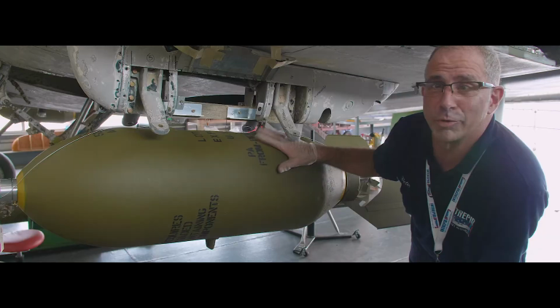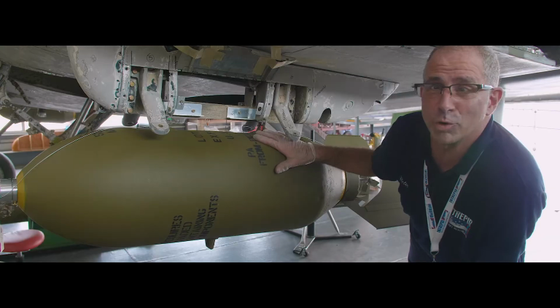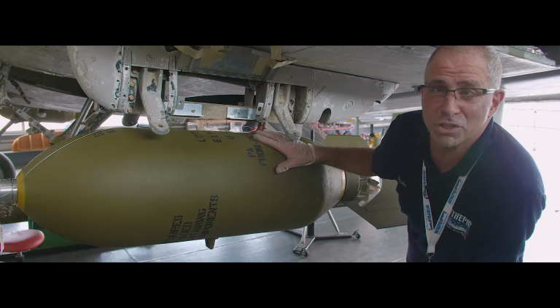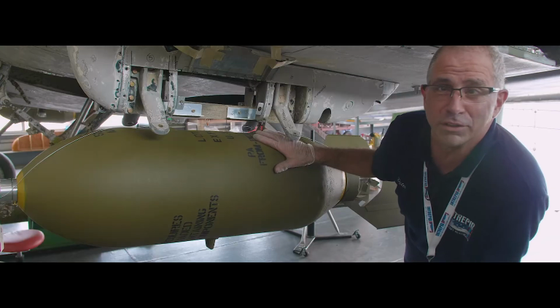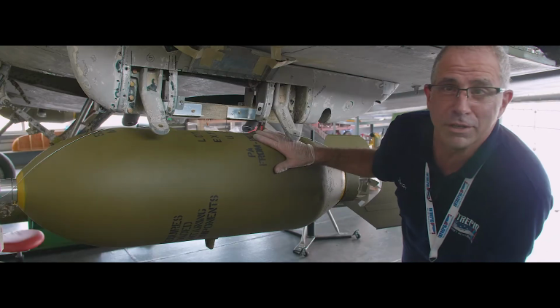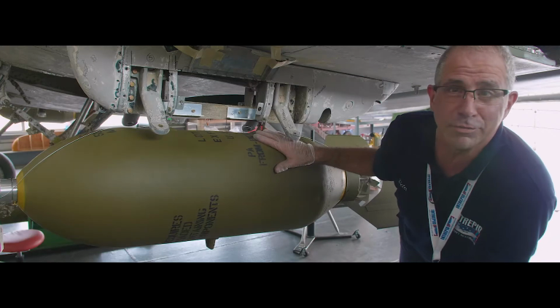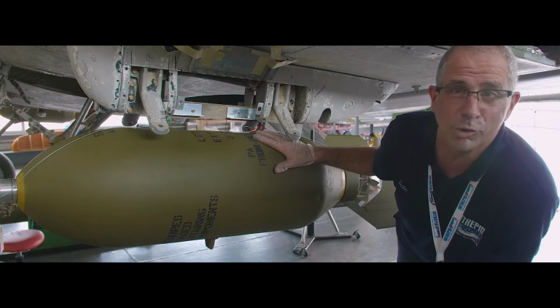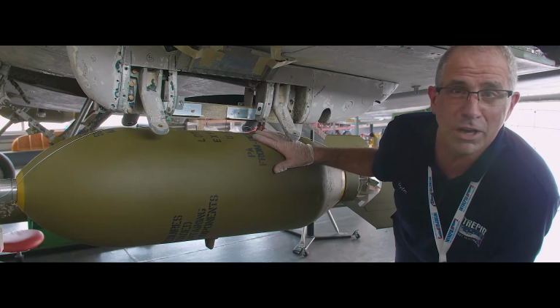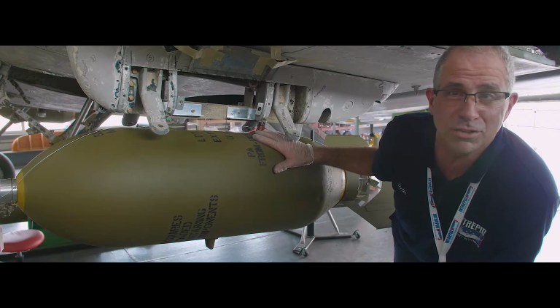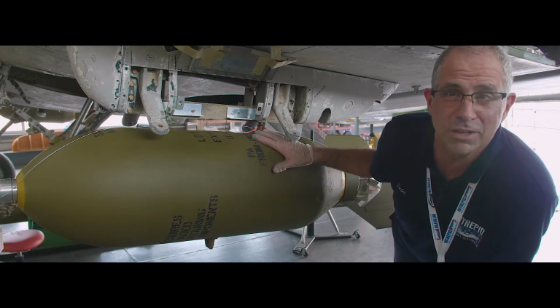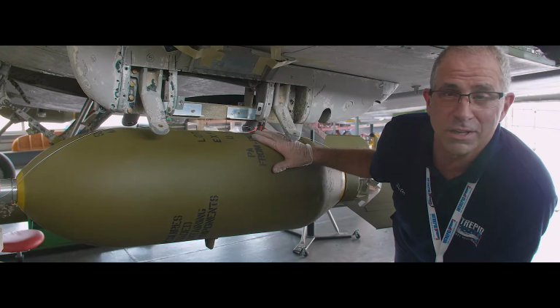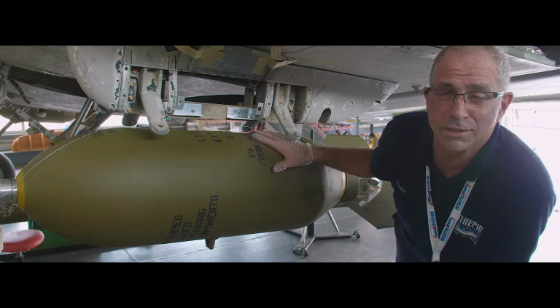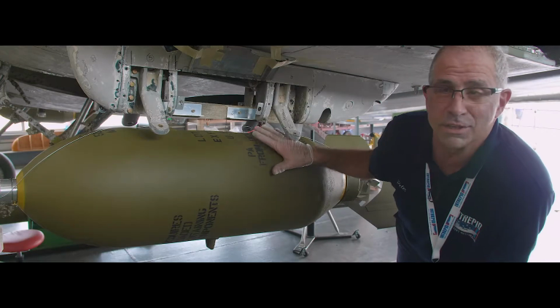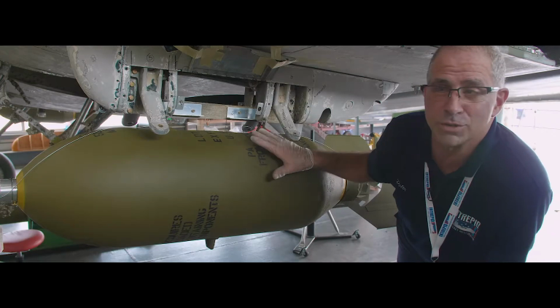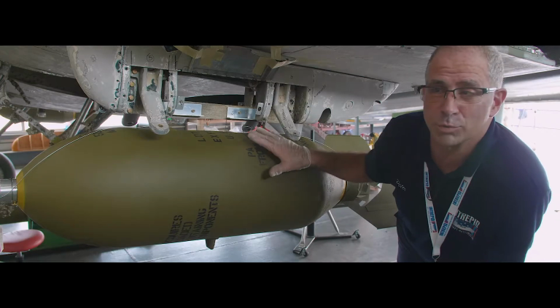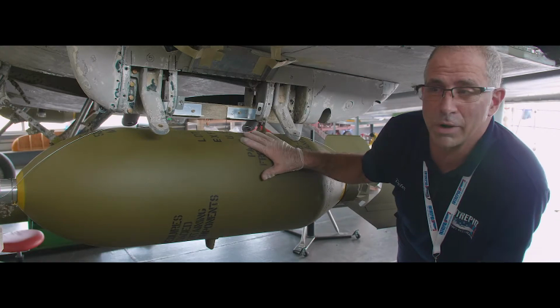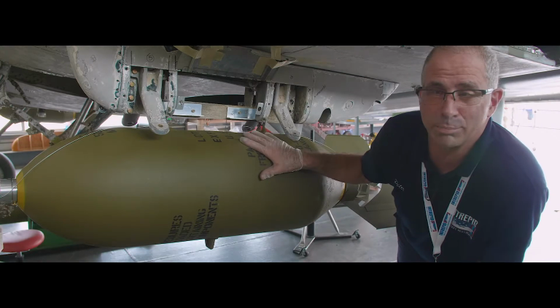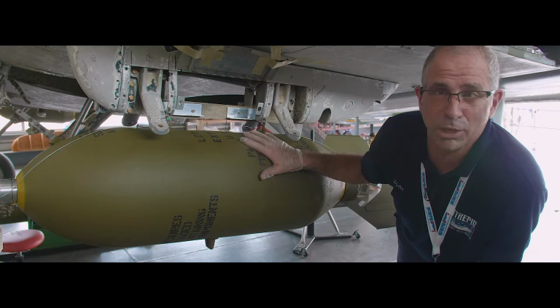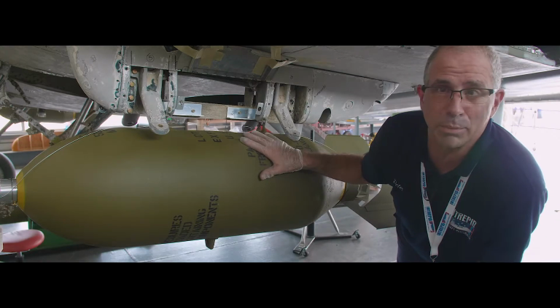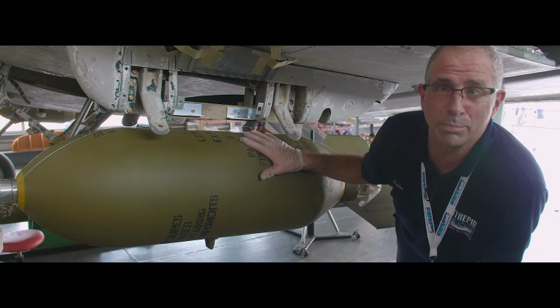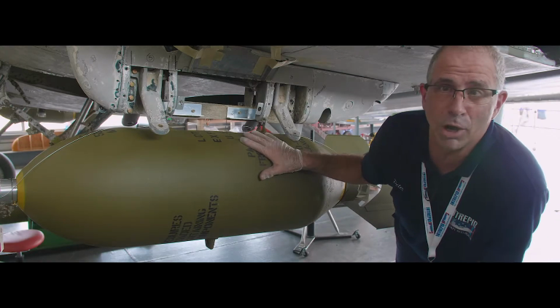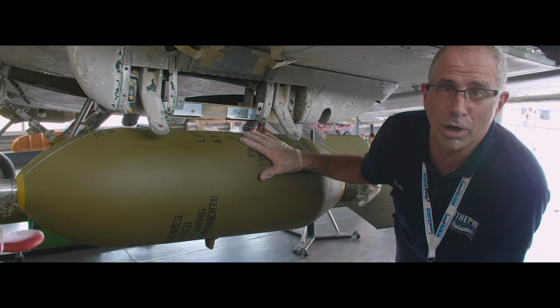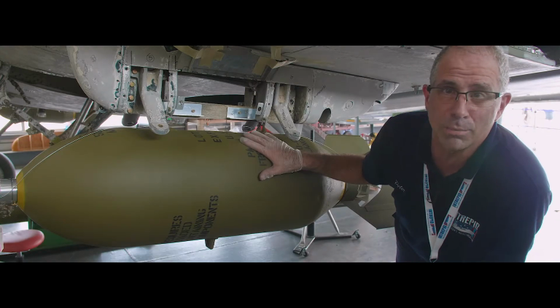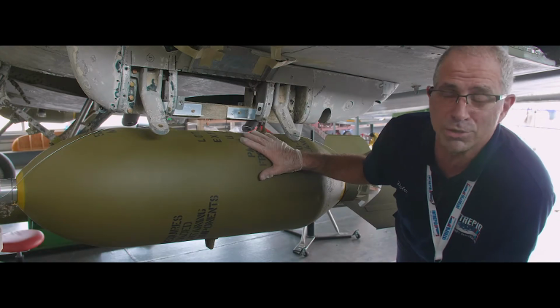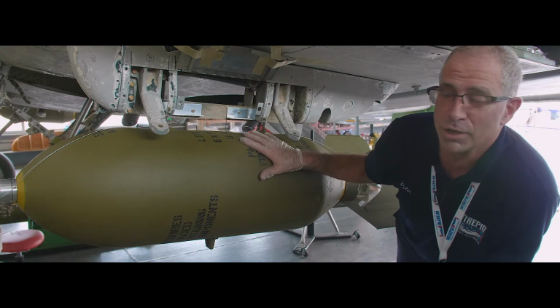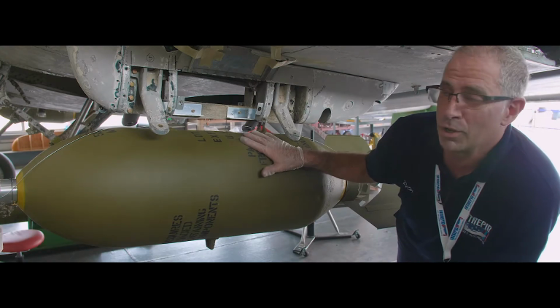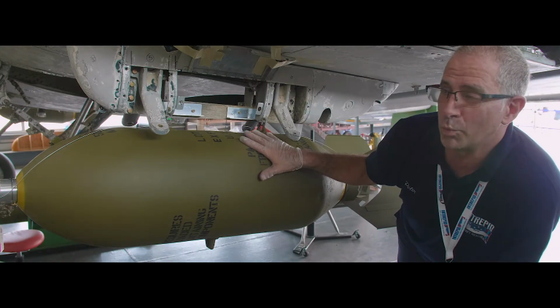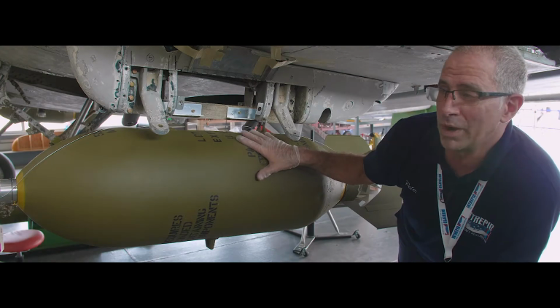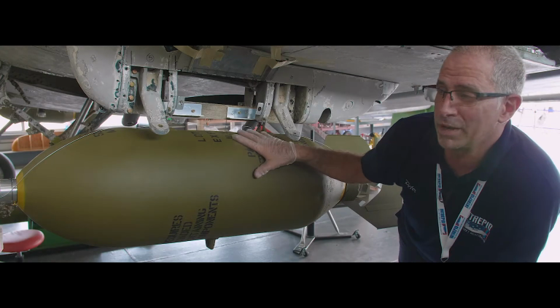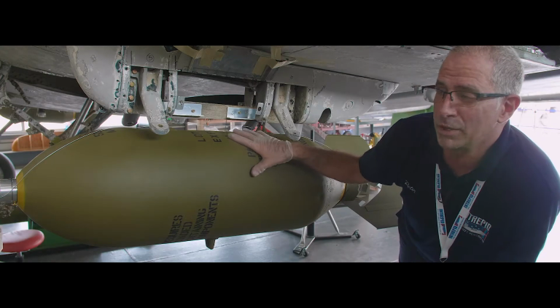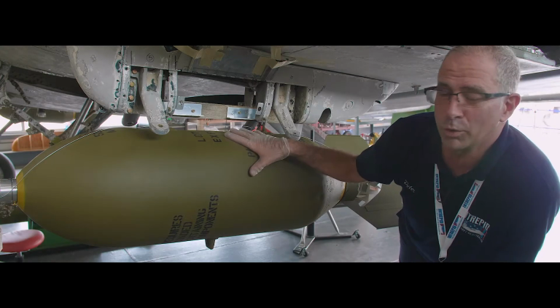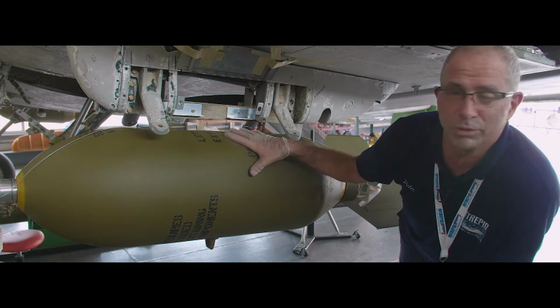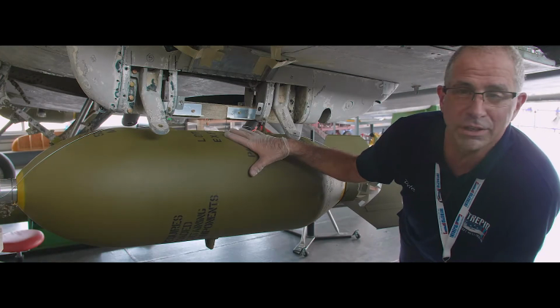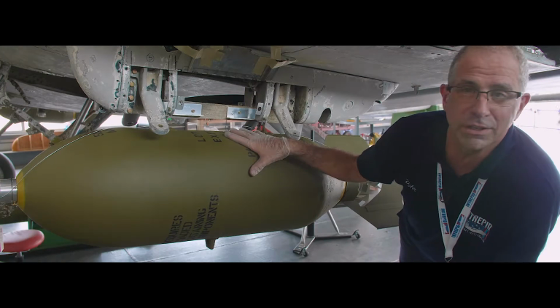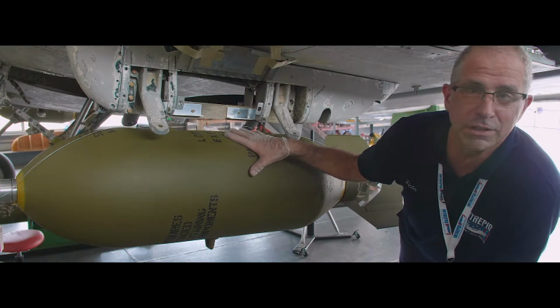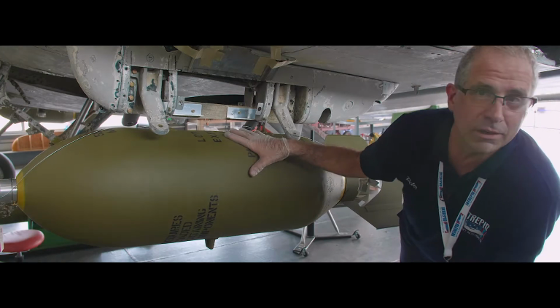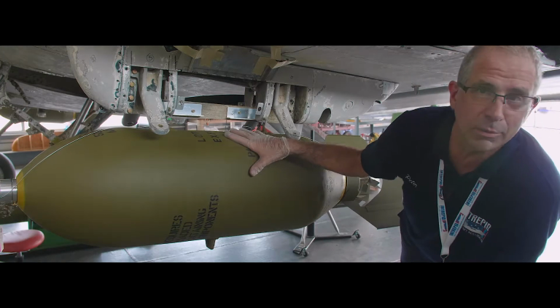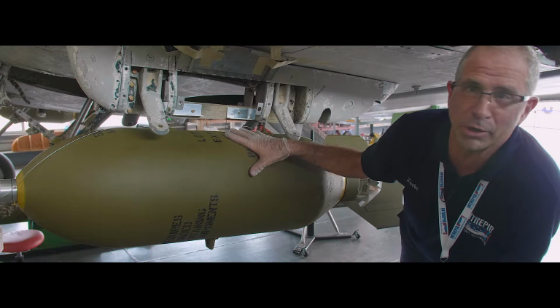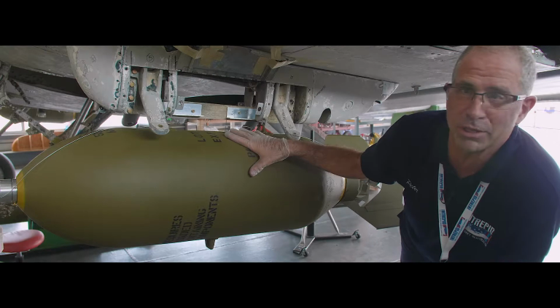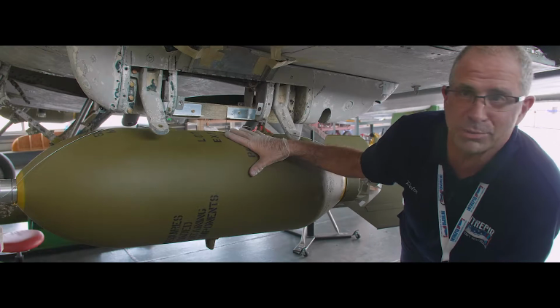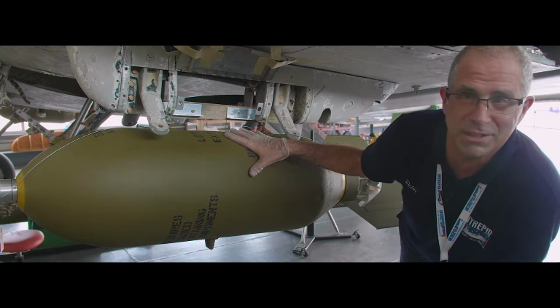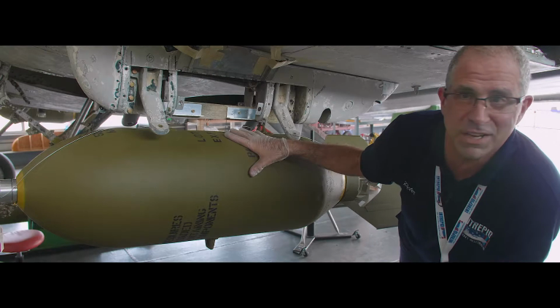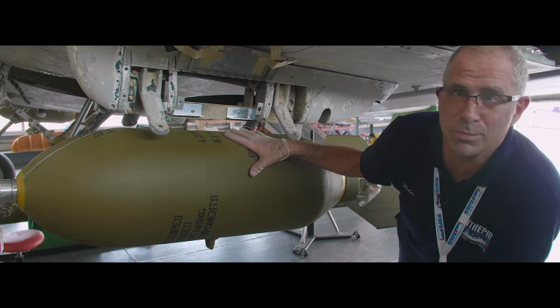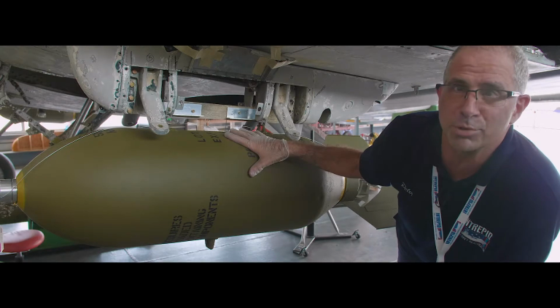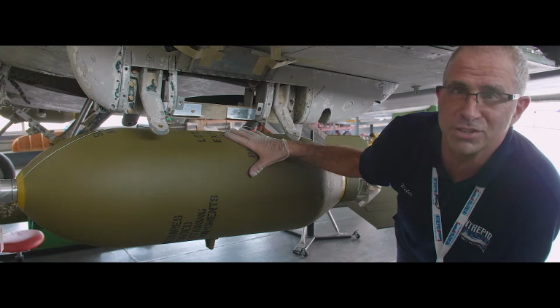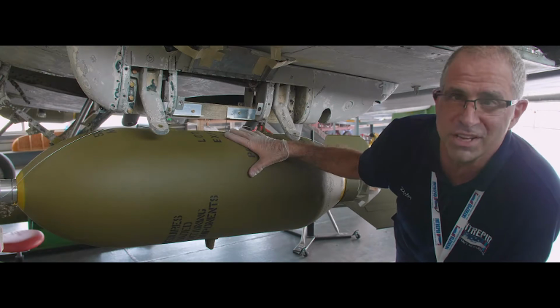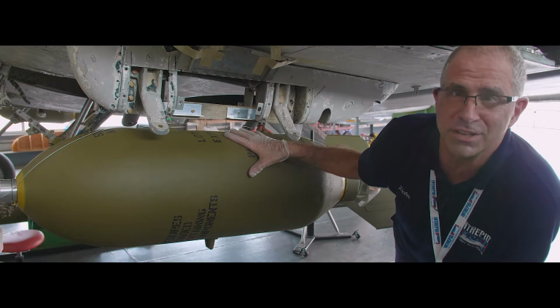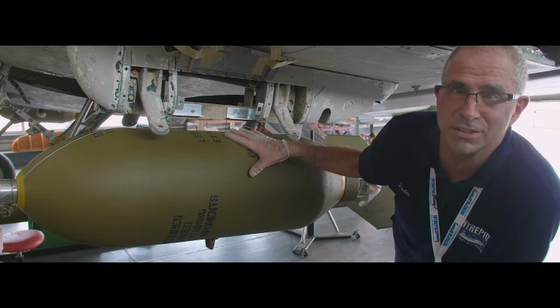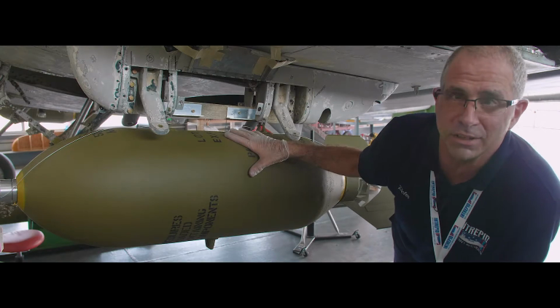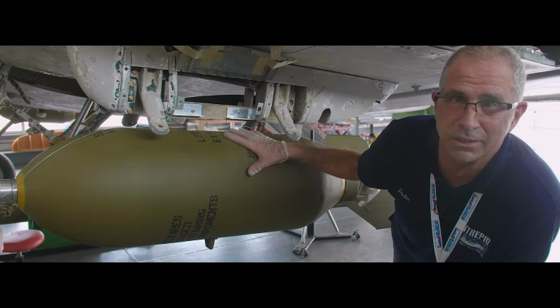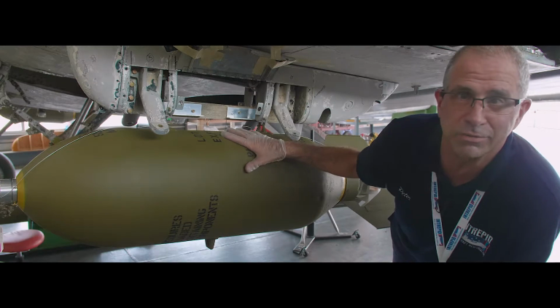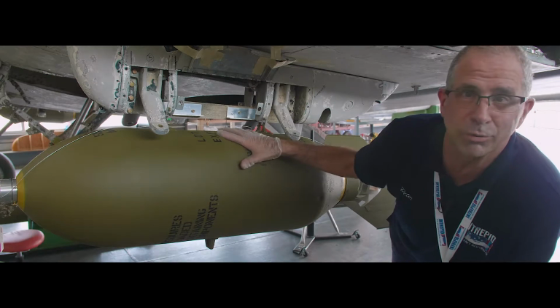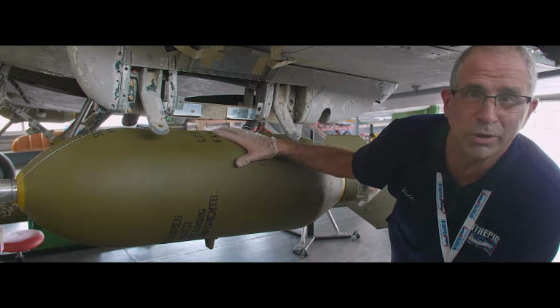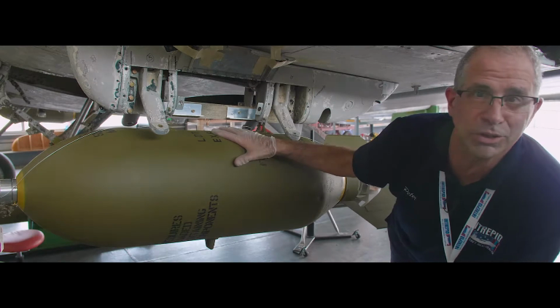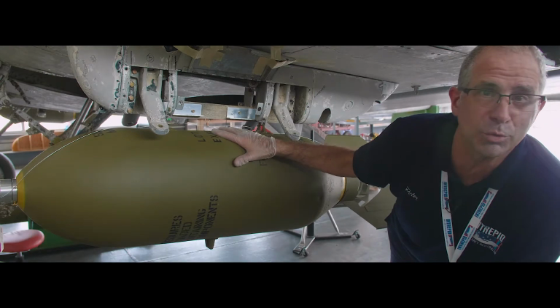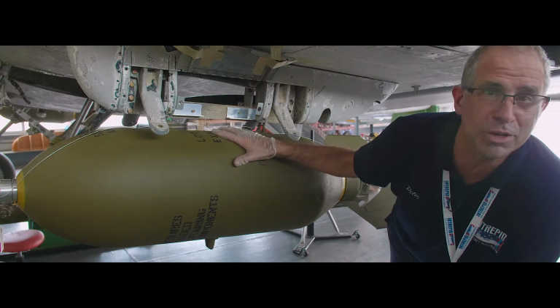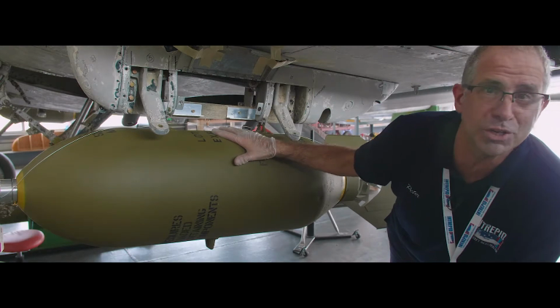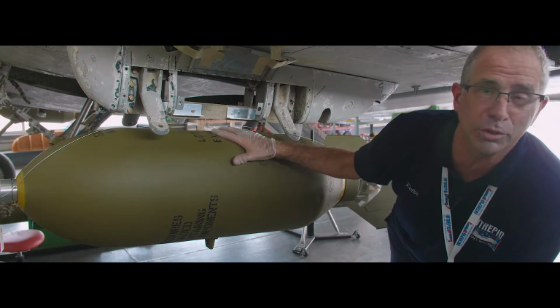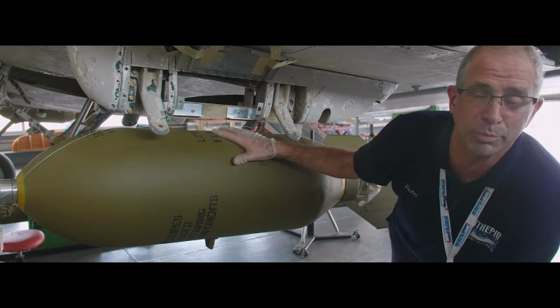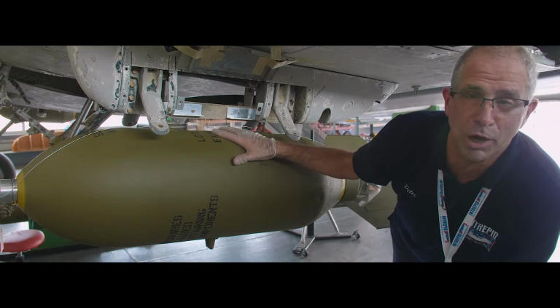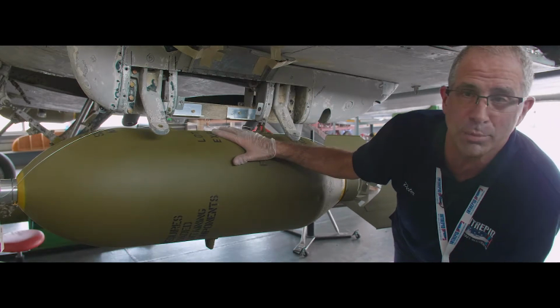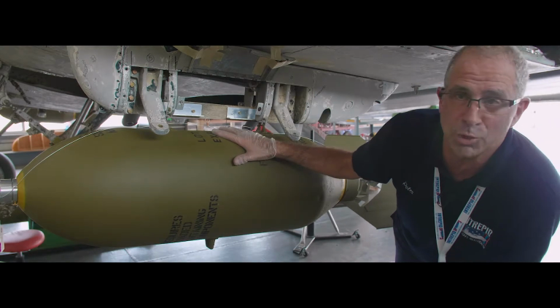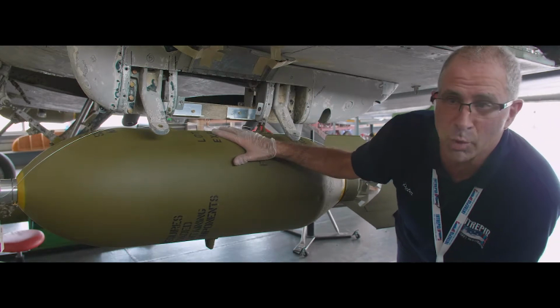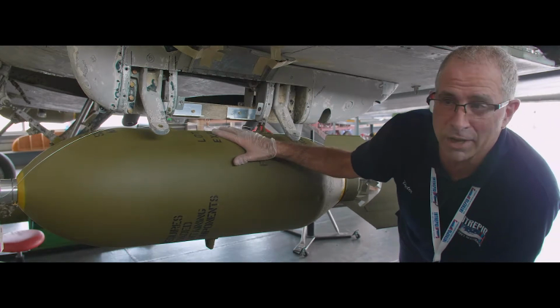Fortunately for us, these replica bombs weigh only approximately 10% of what the original bombs weigh.